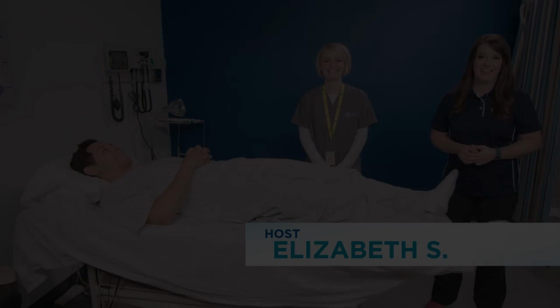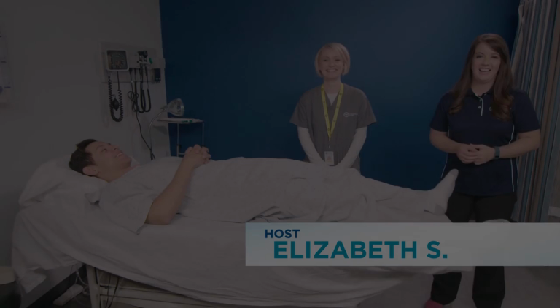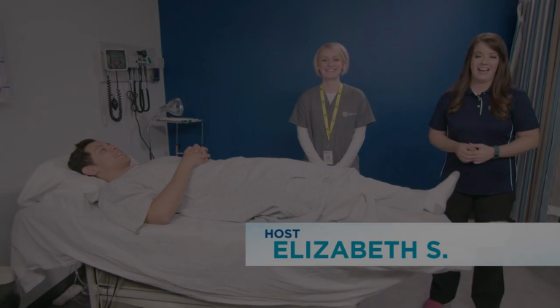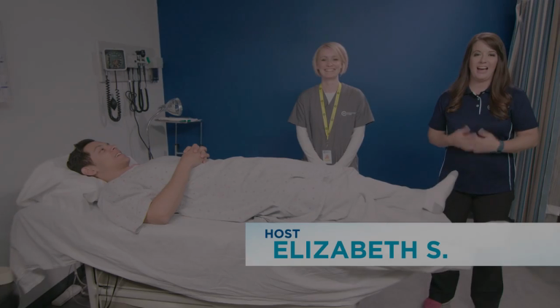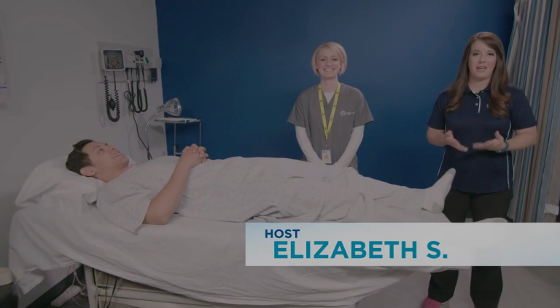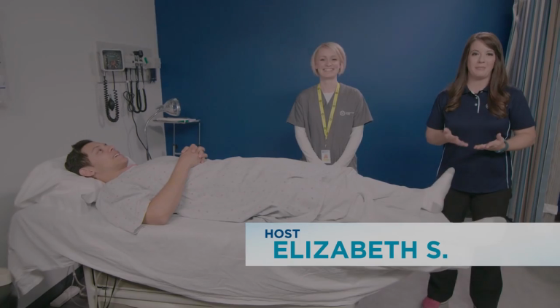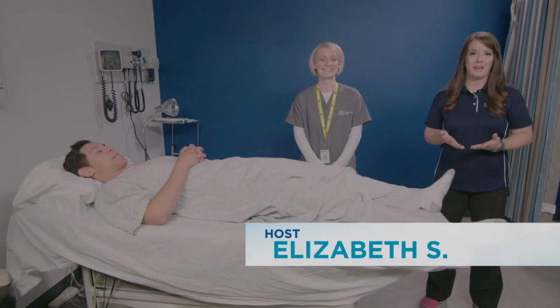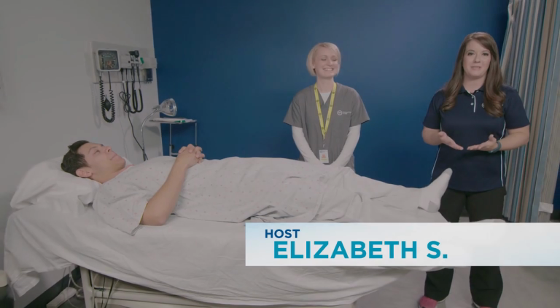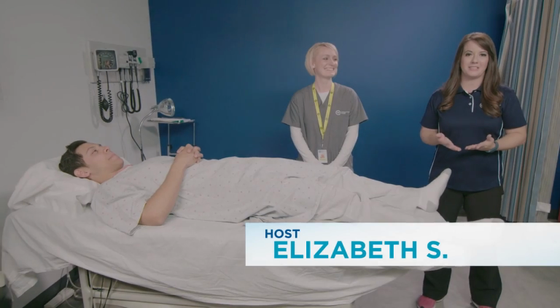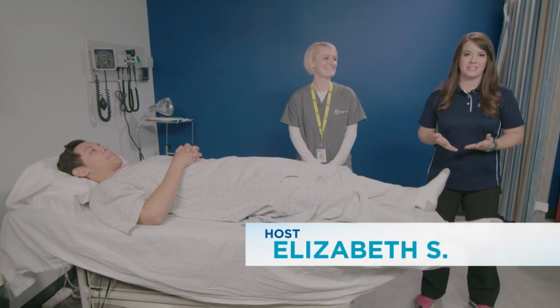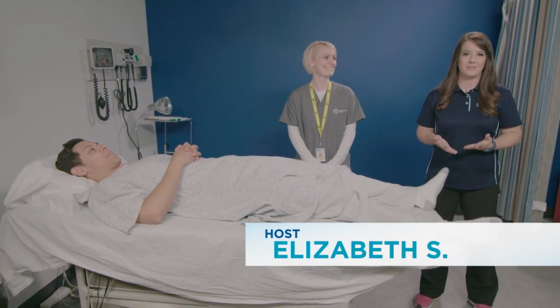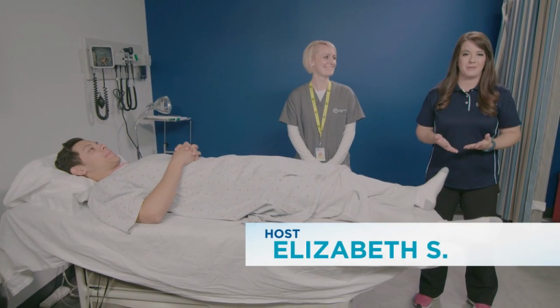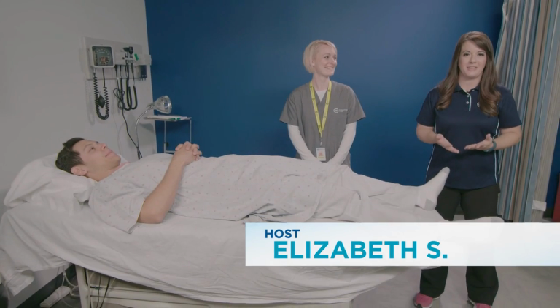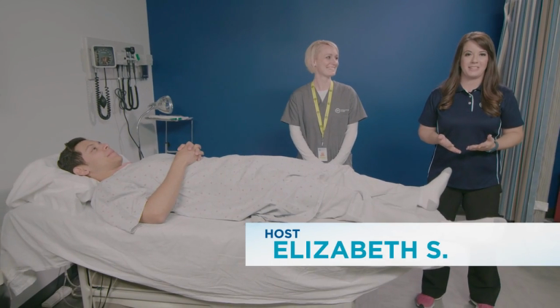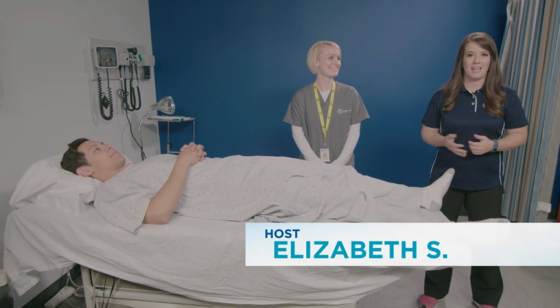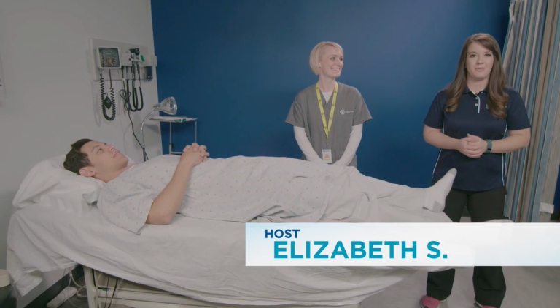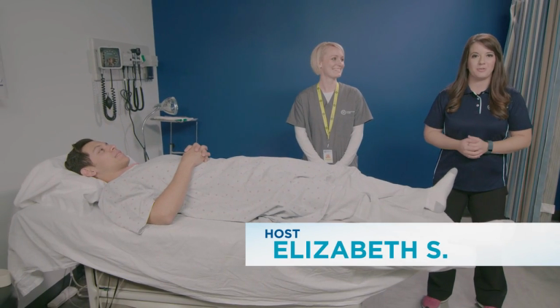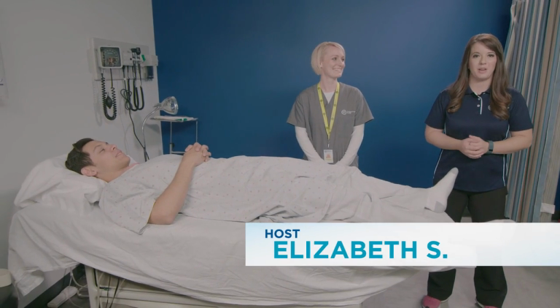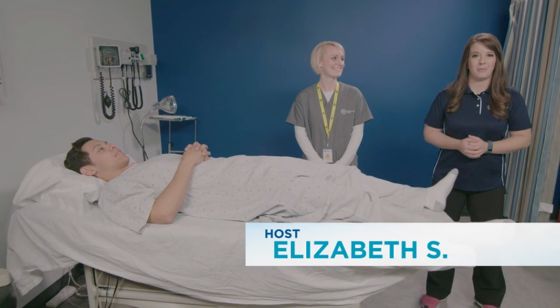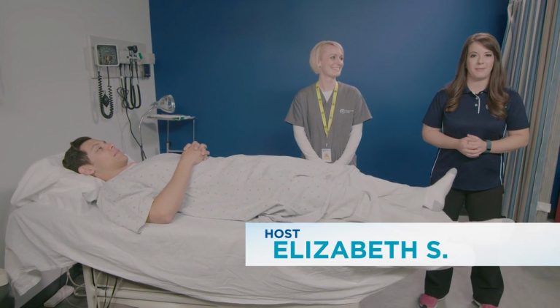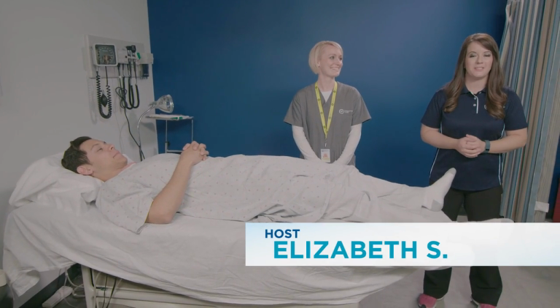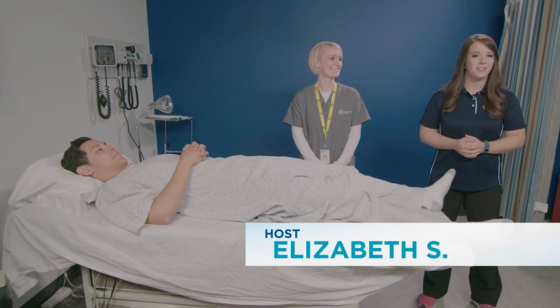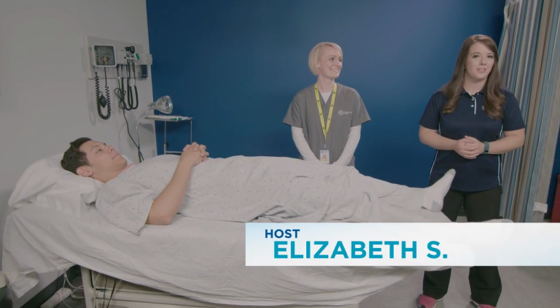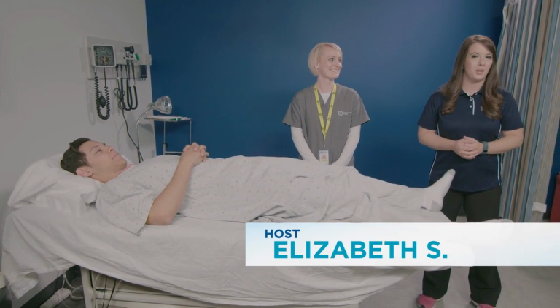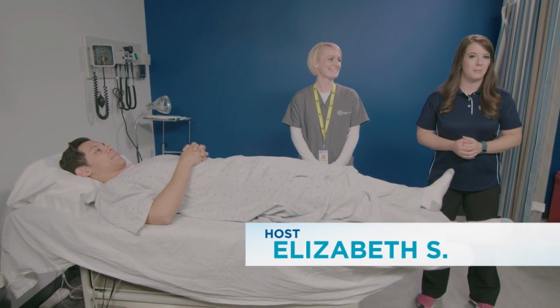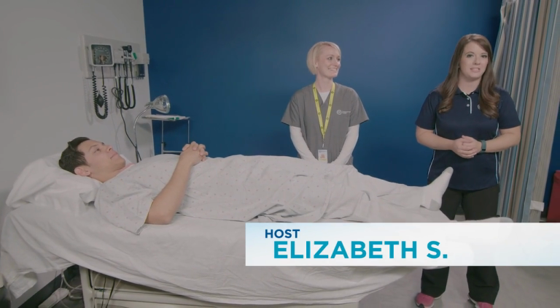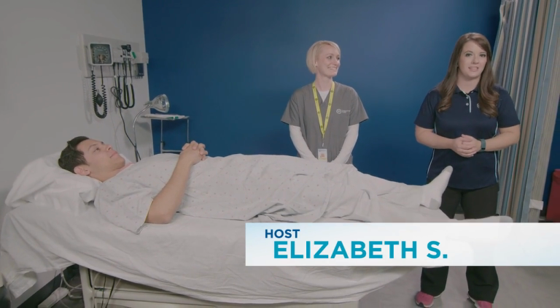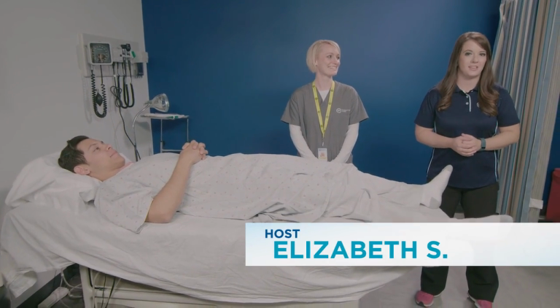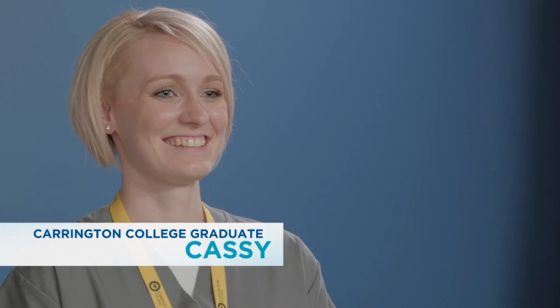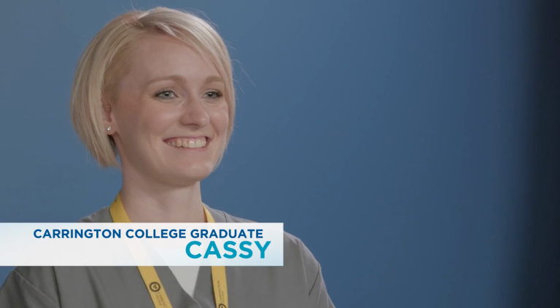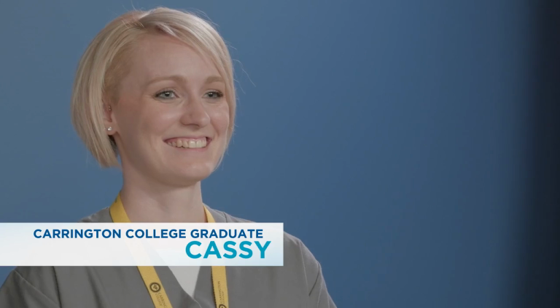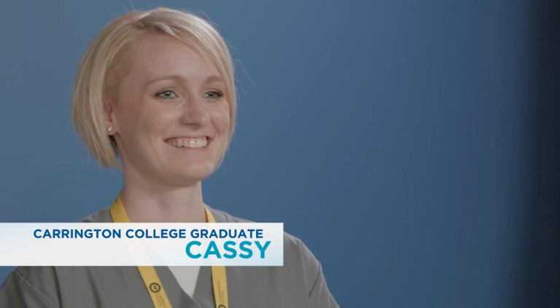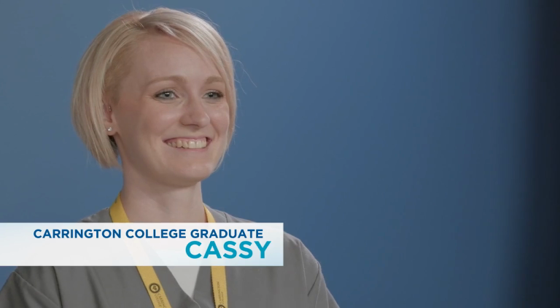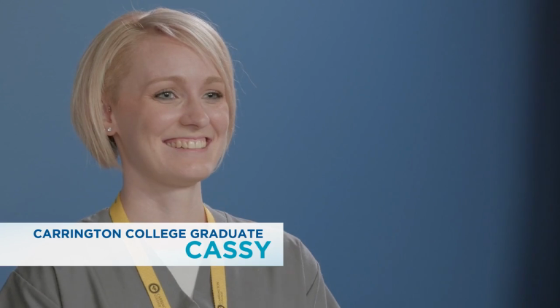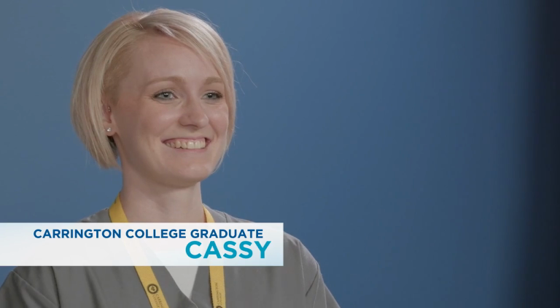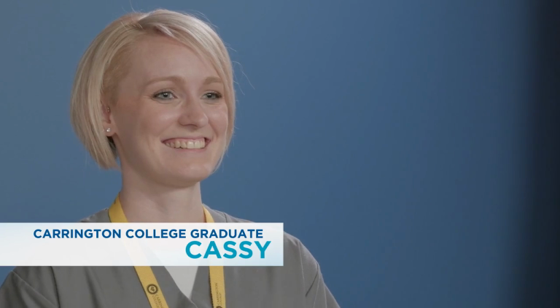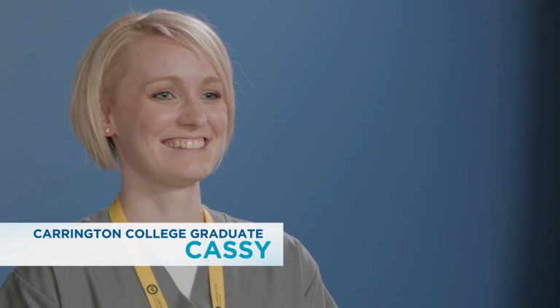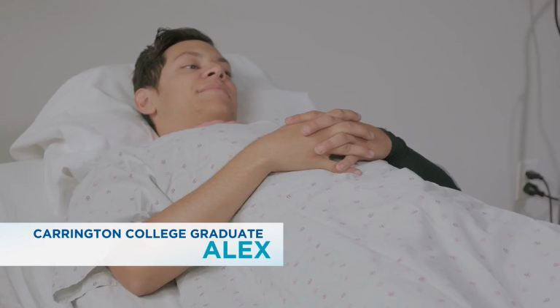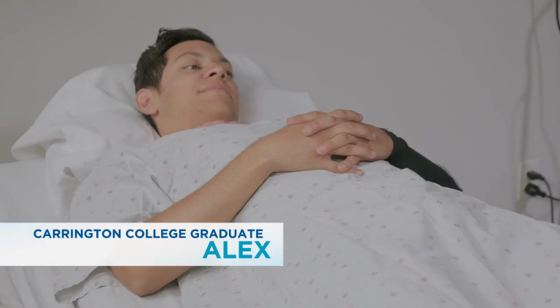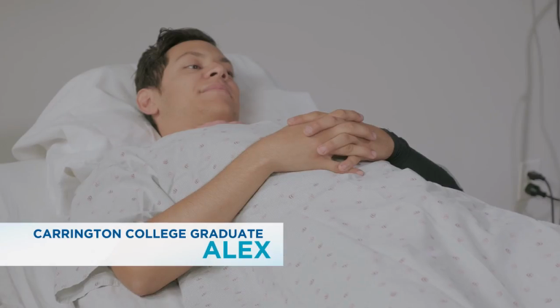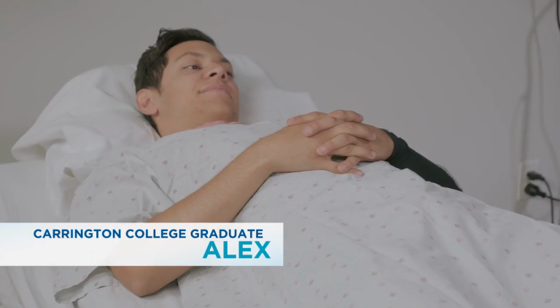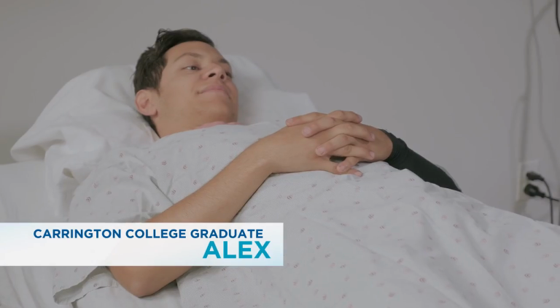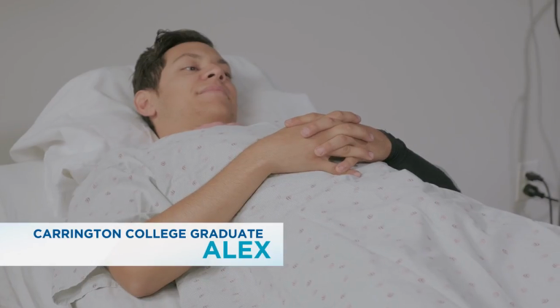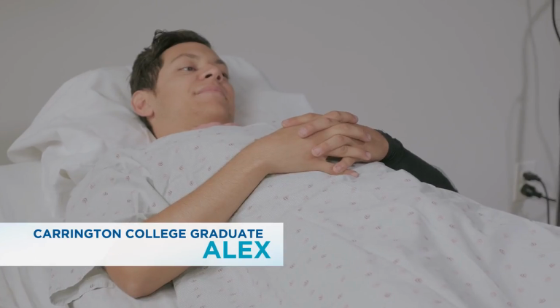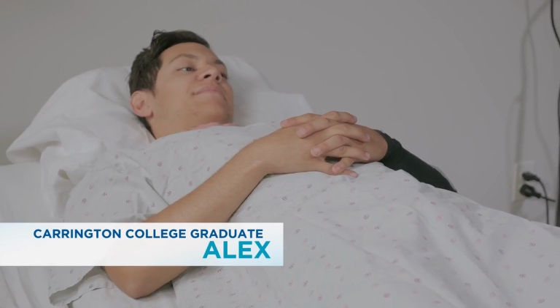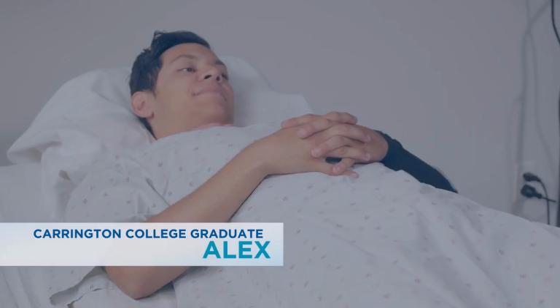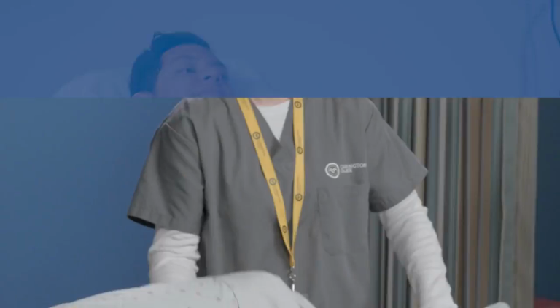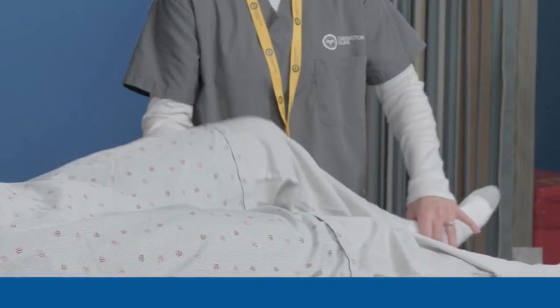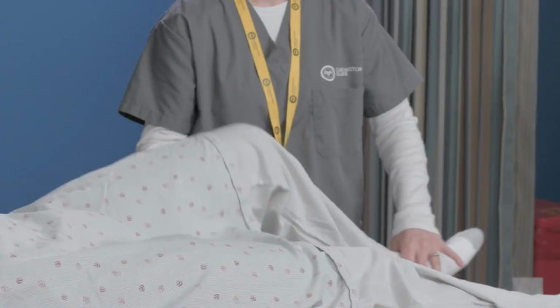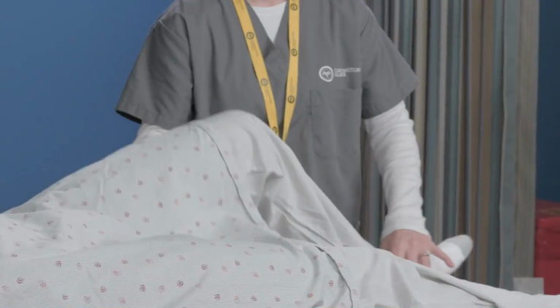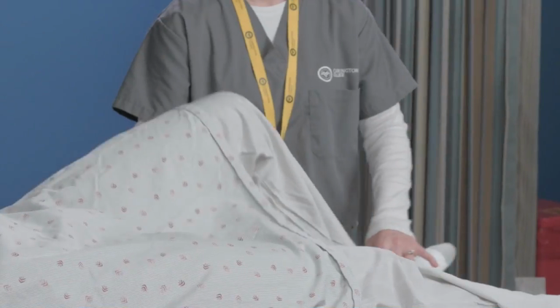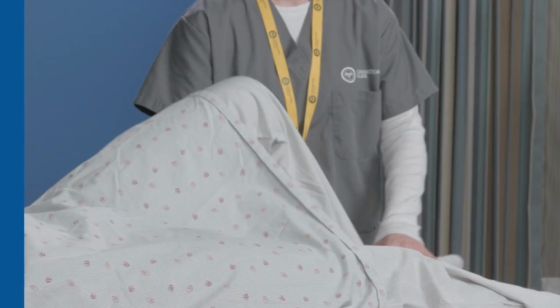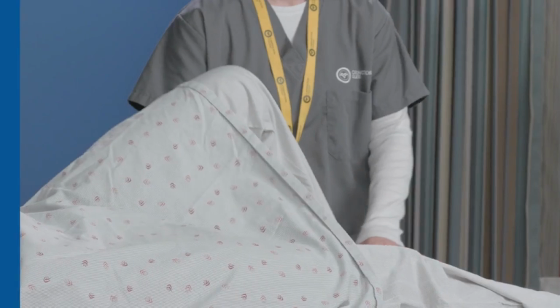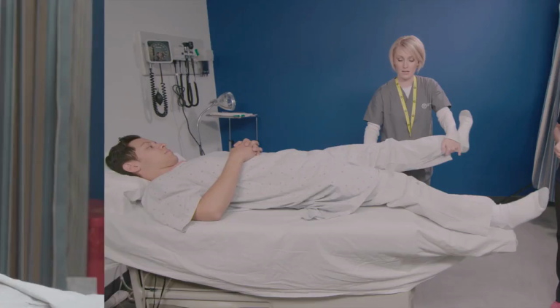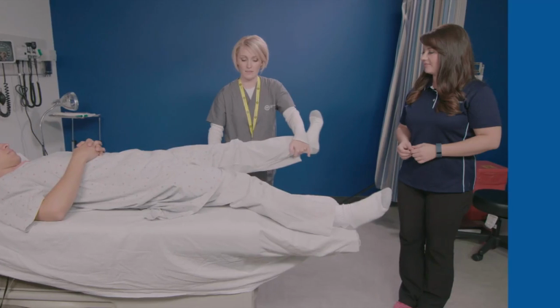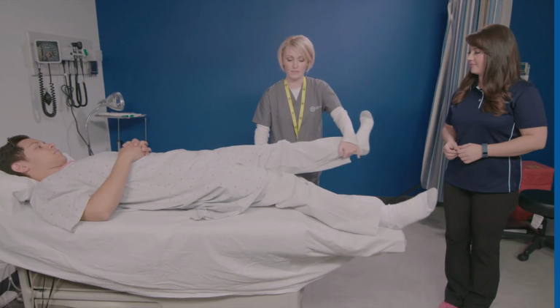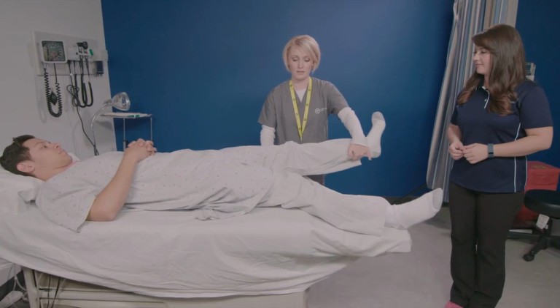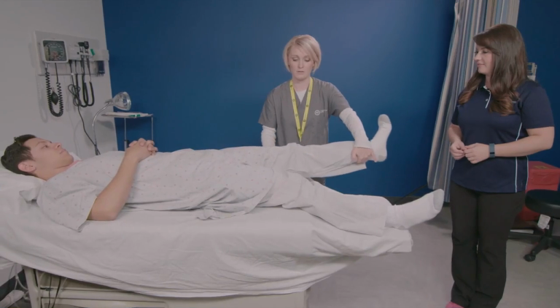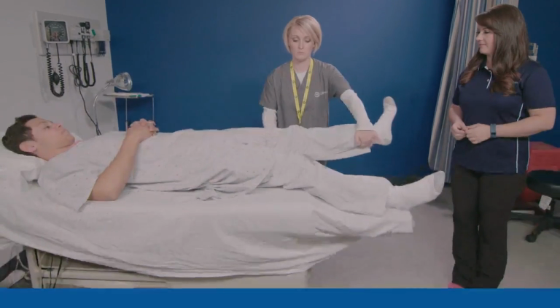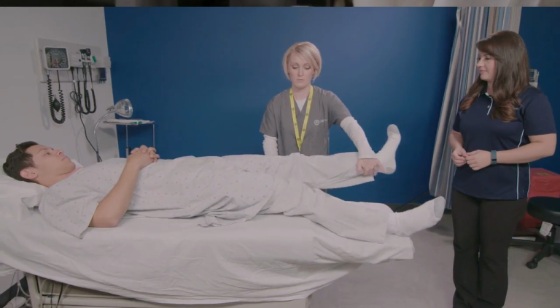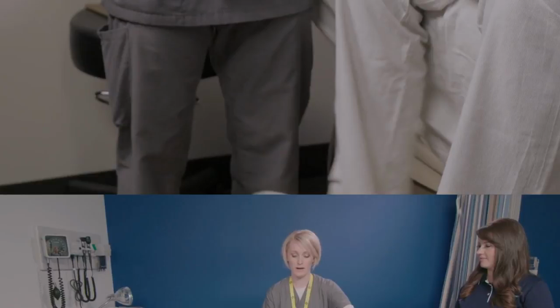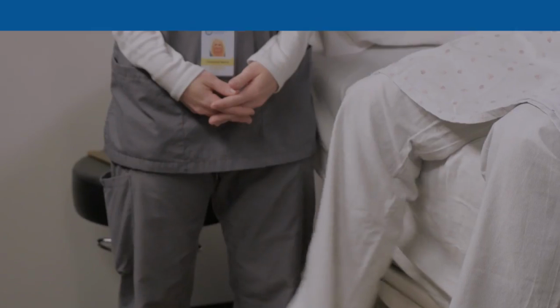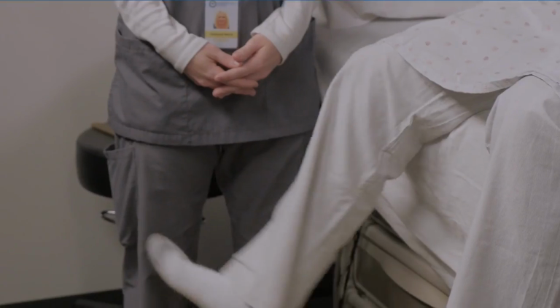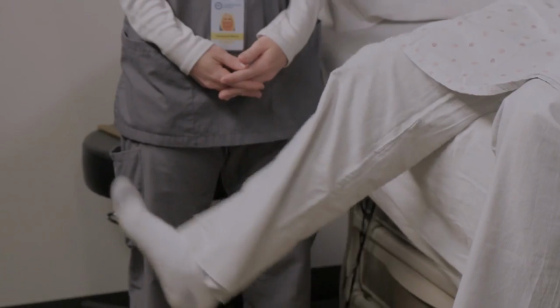Hi, my name is Elizabeth. Today I'm joined by physical therapy technology students Cassie and Alex, and we're going to show you some active range of motion exercises.